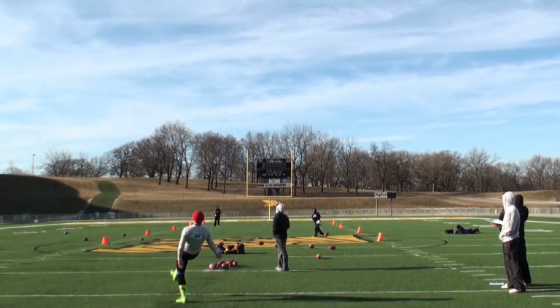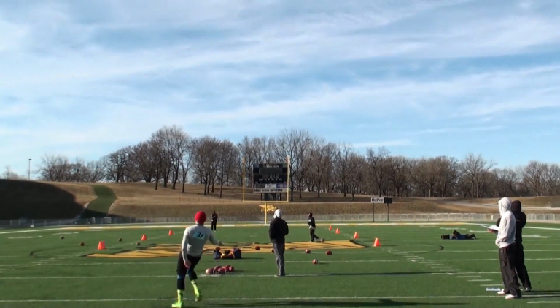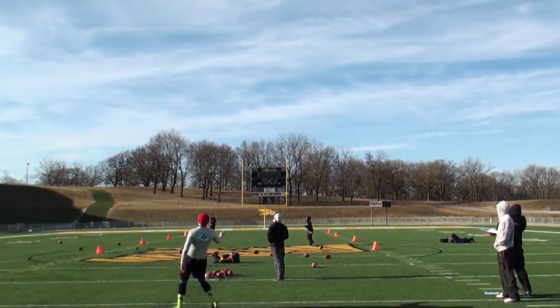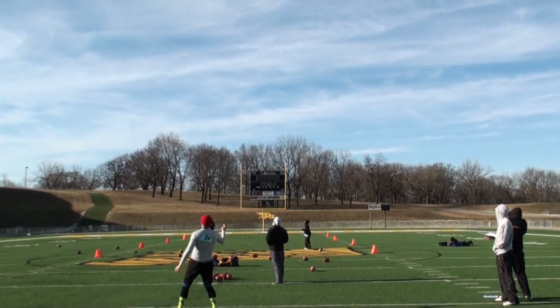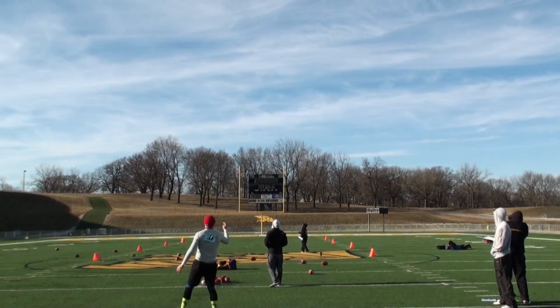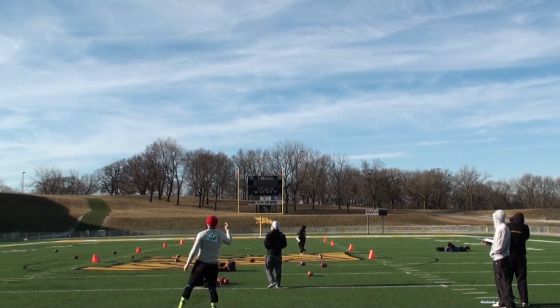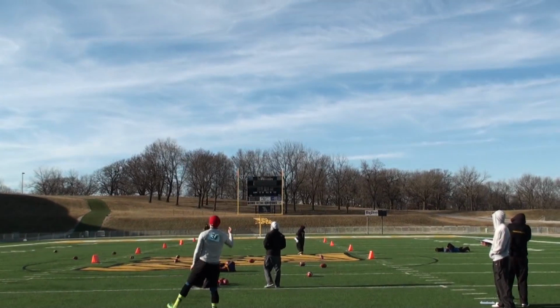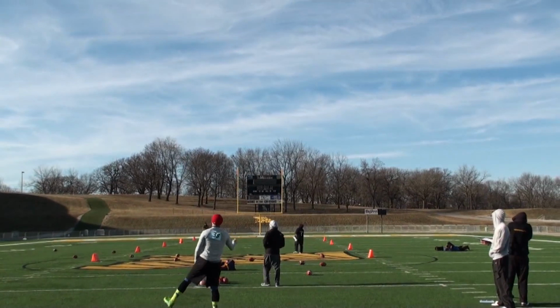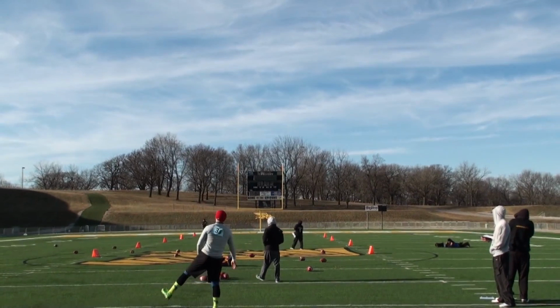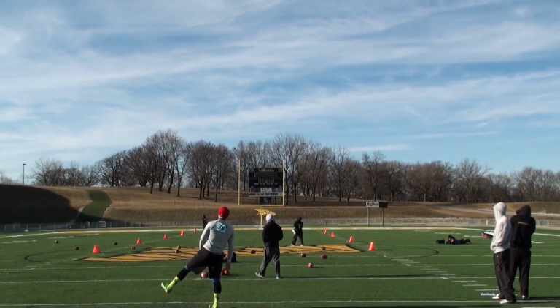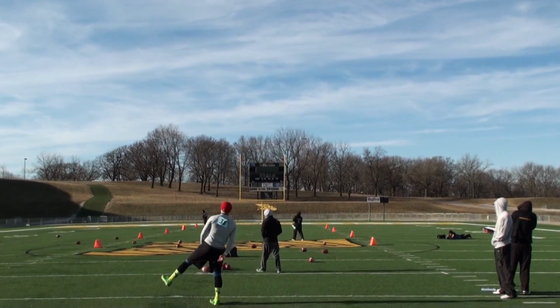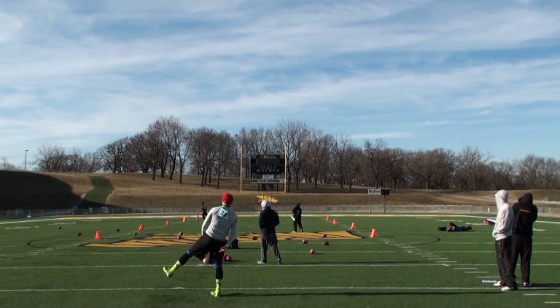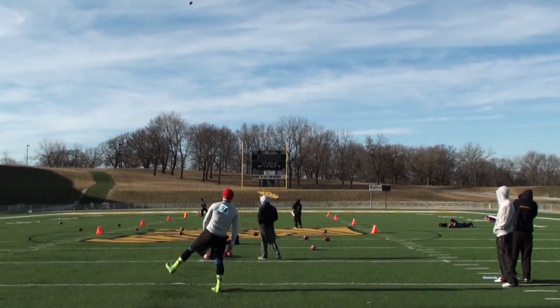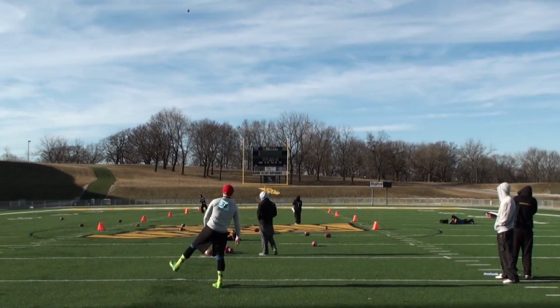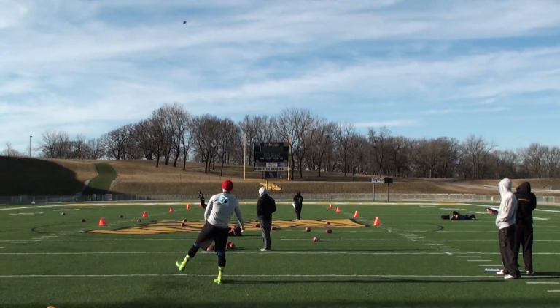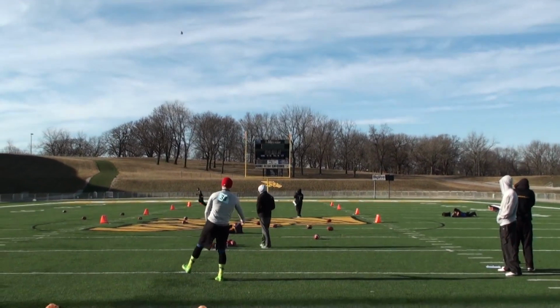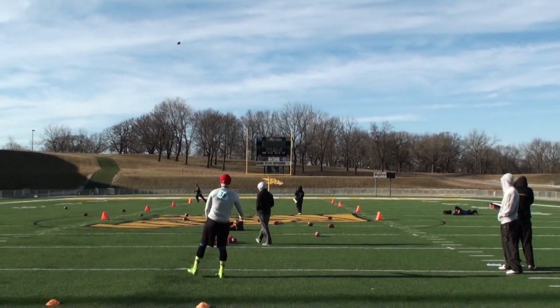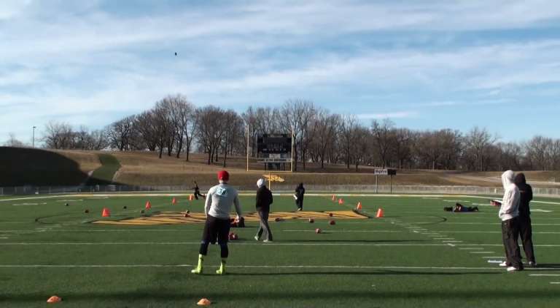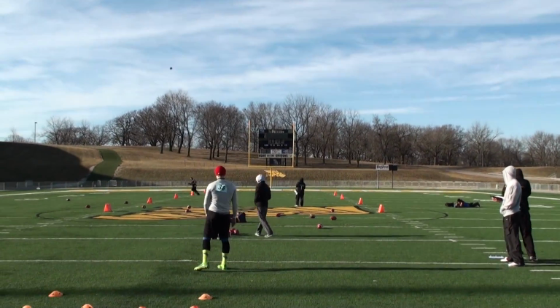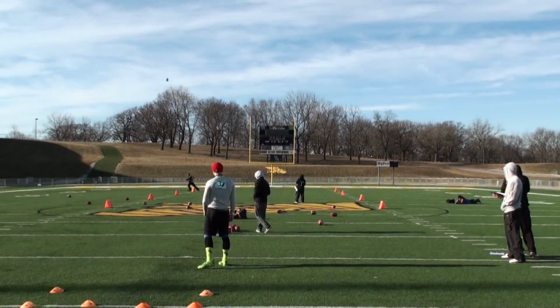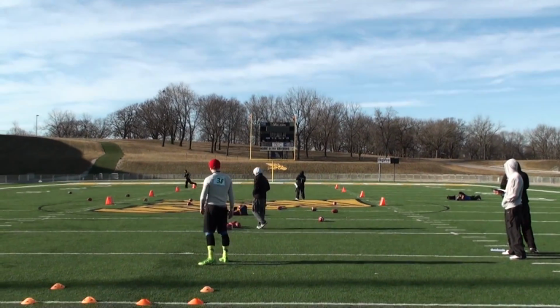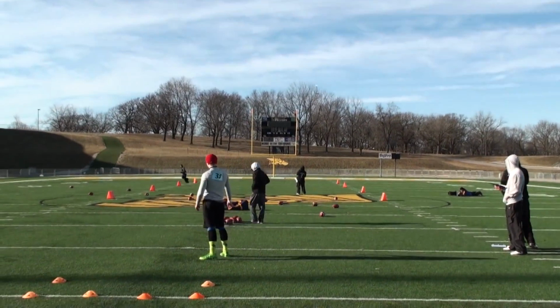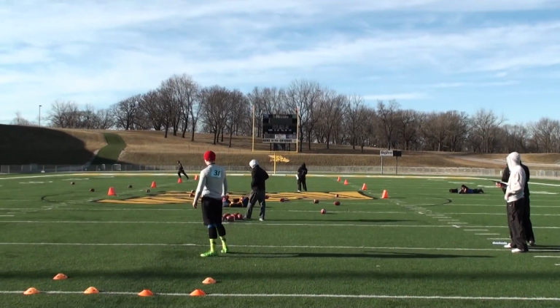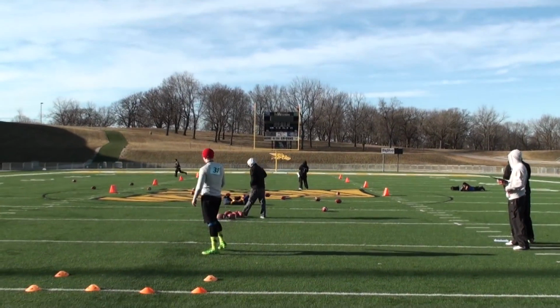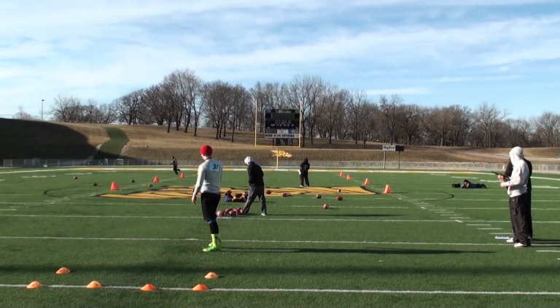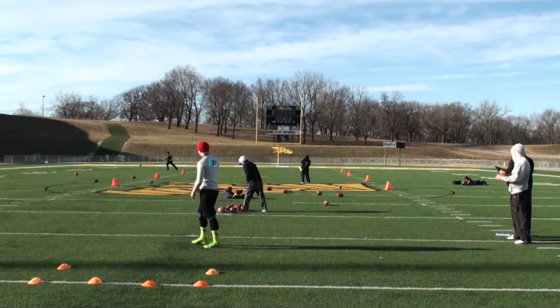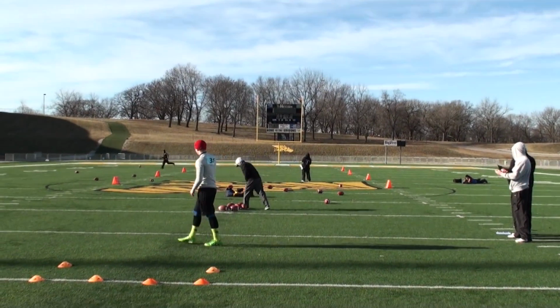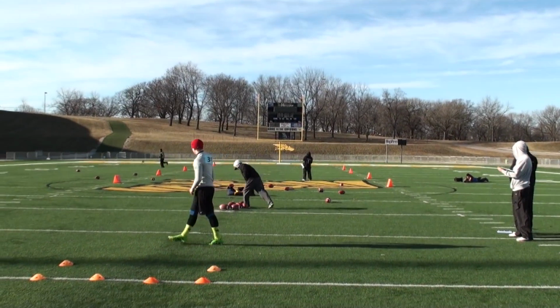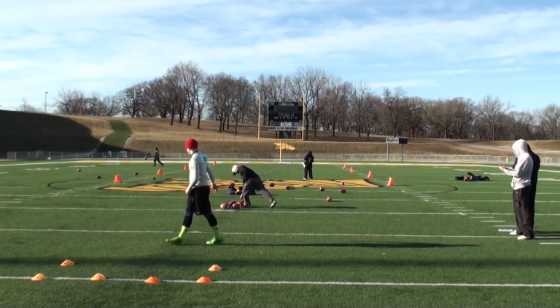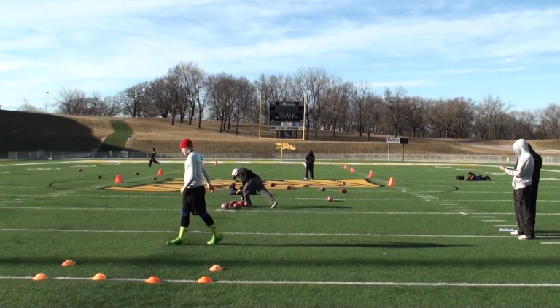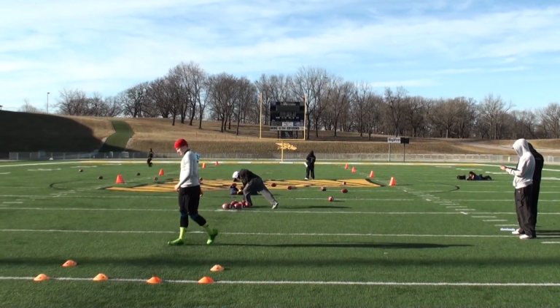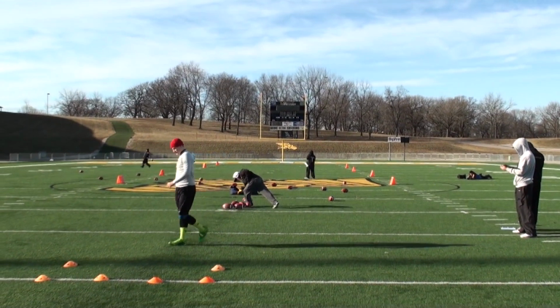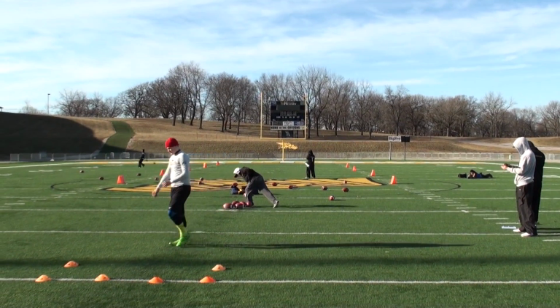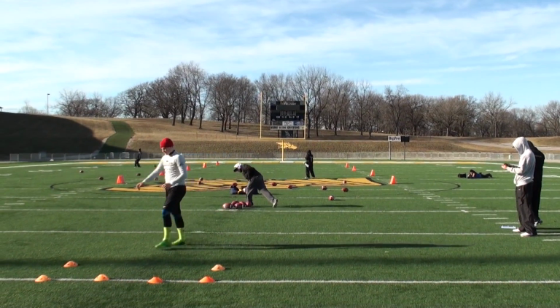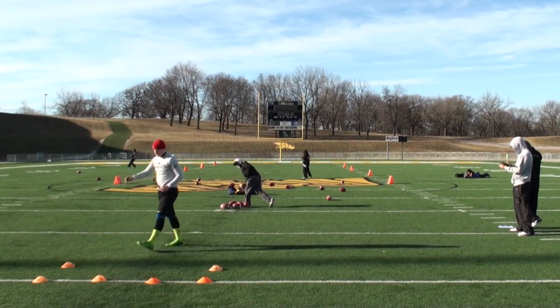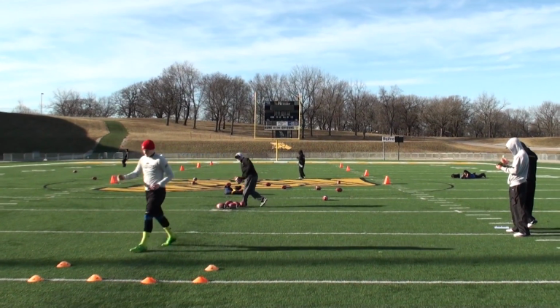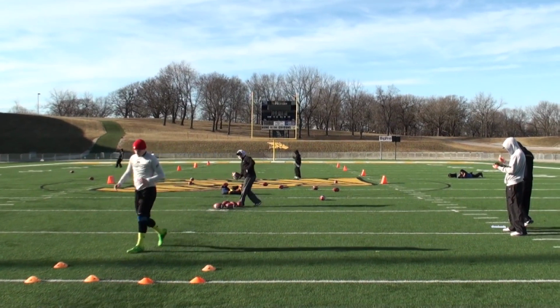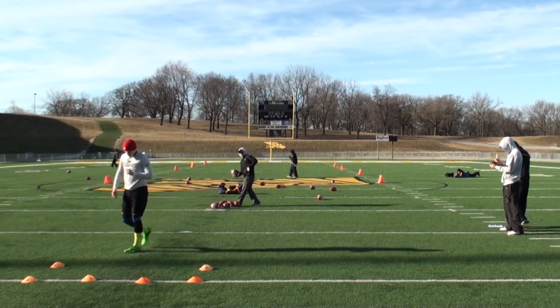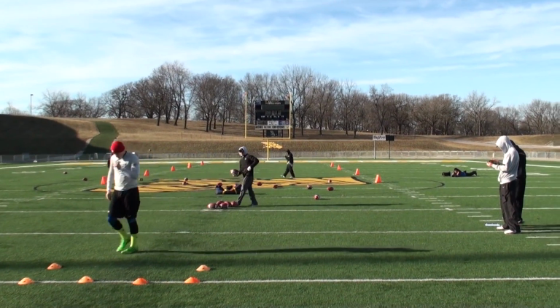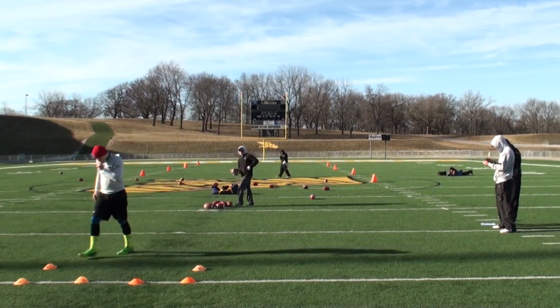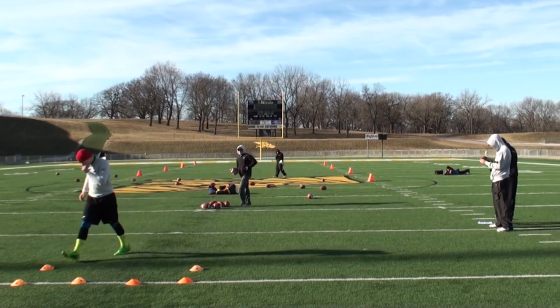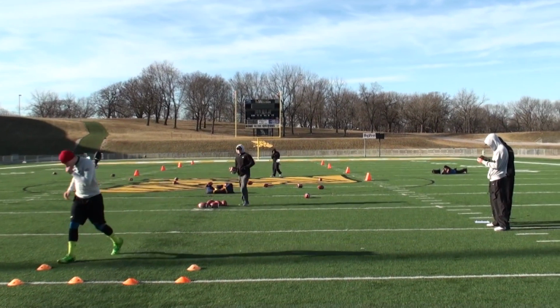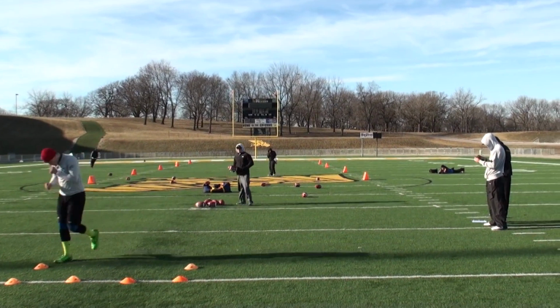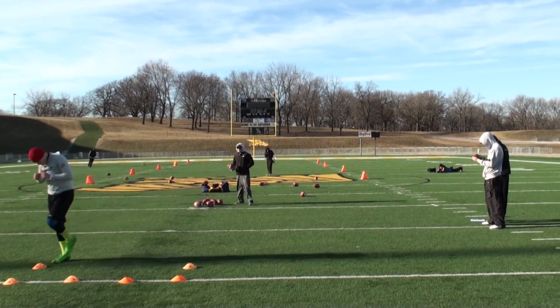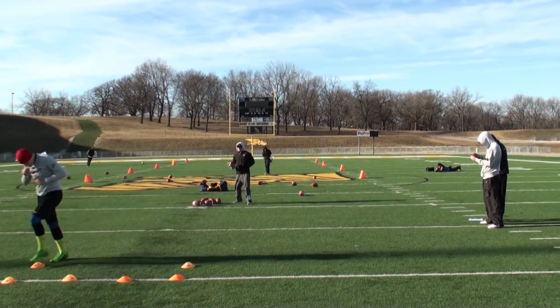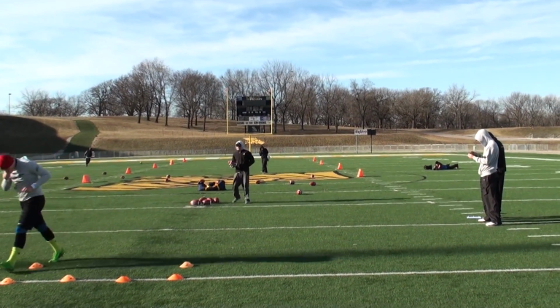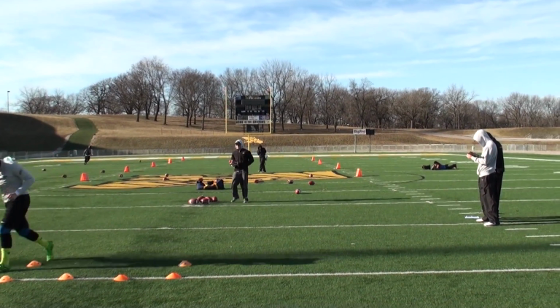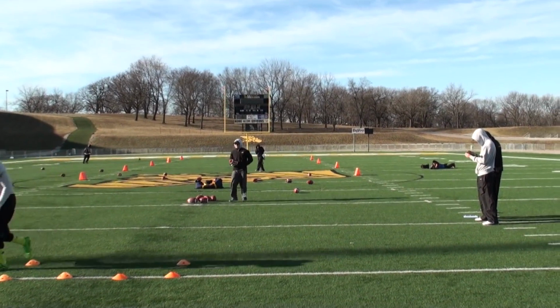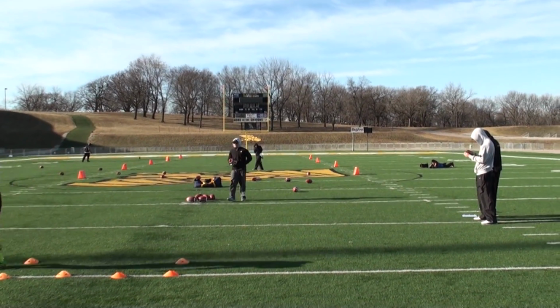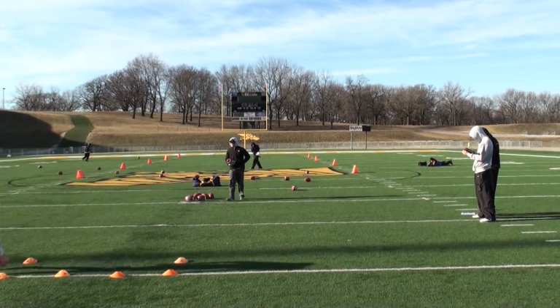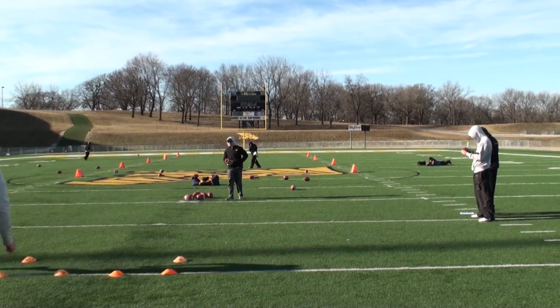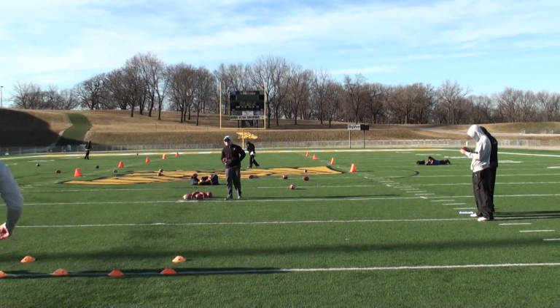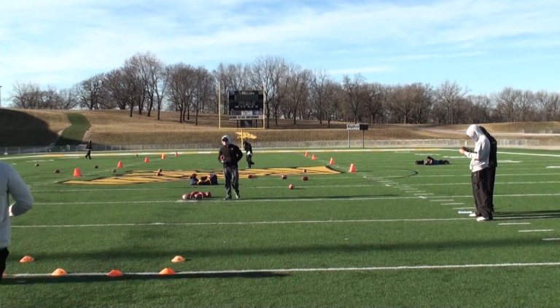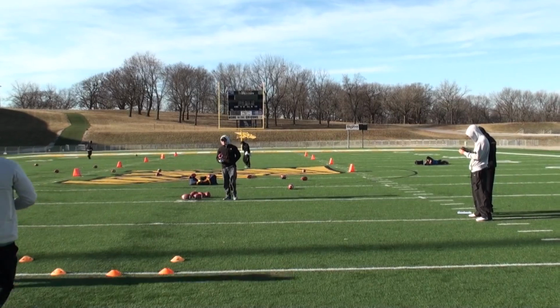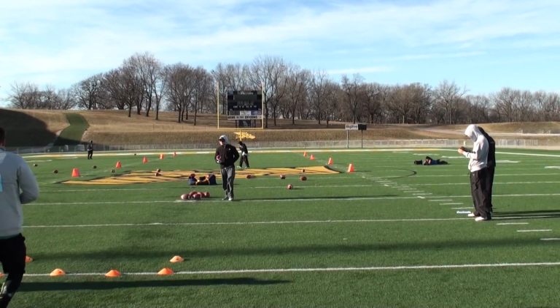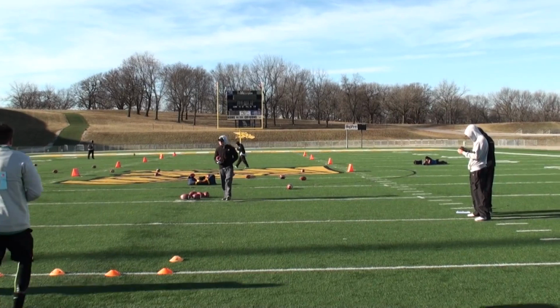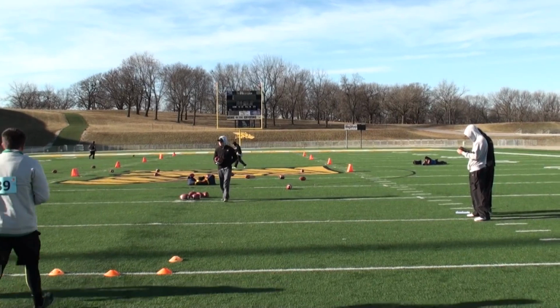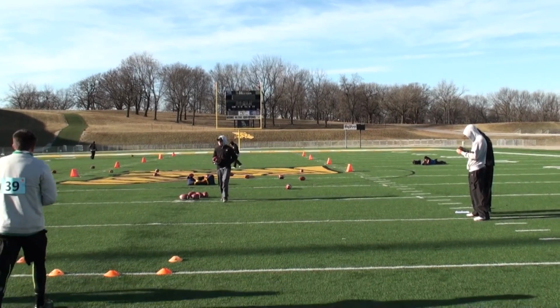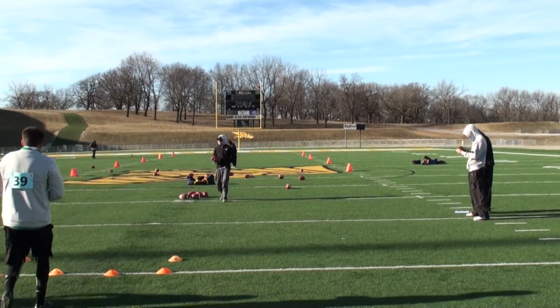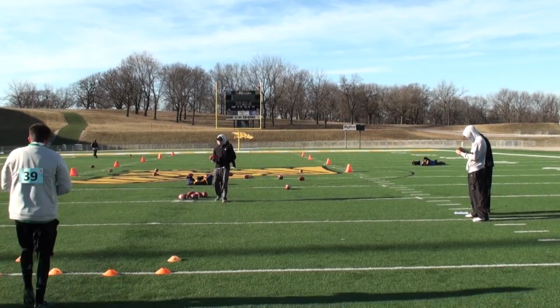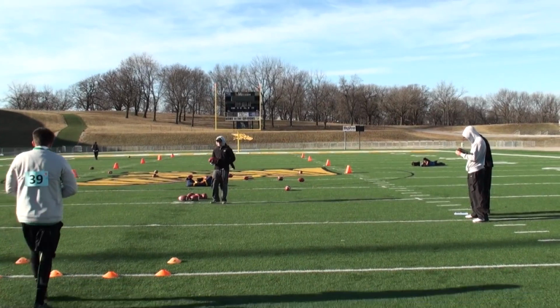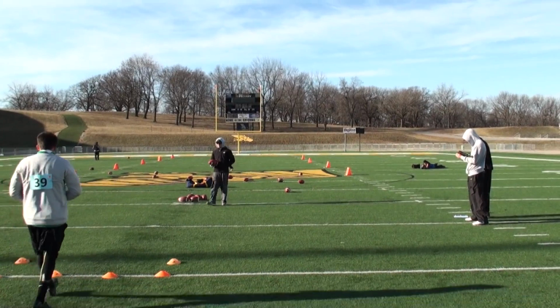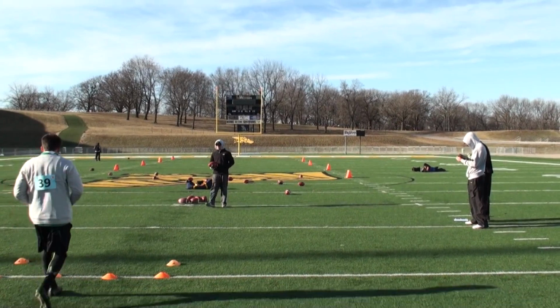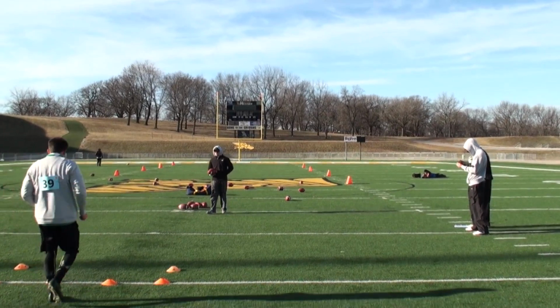Got a high nose up spiral to the left hash. 3-7-0 hang time, 35 yard punt.